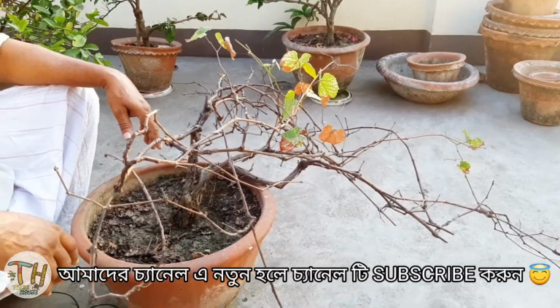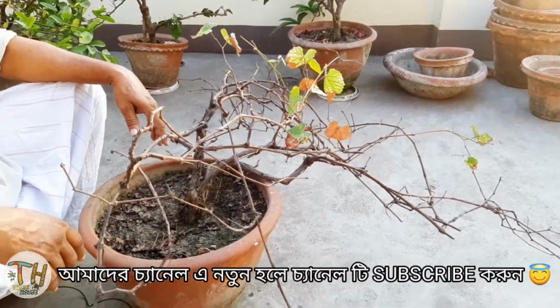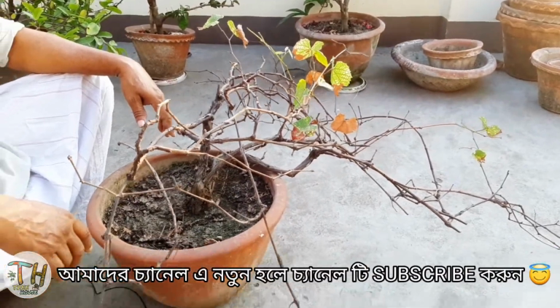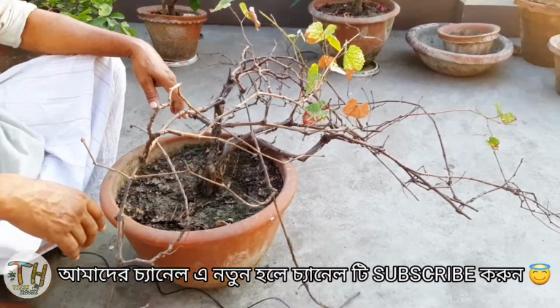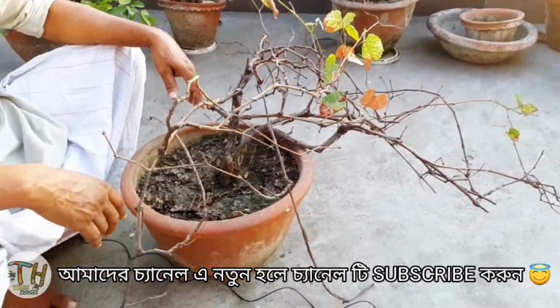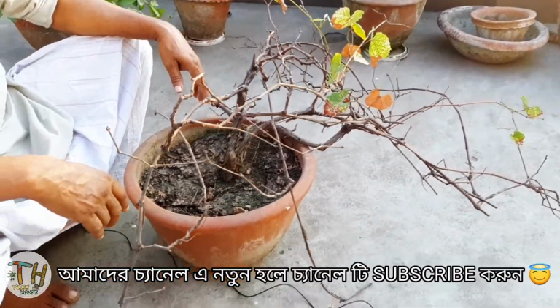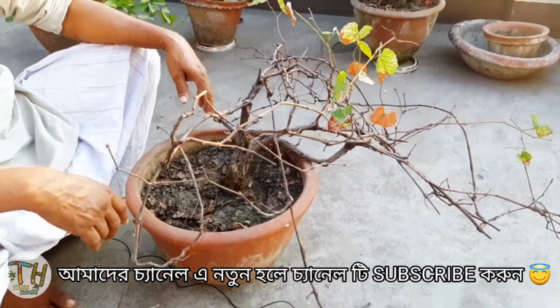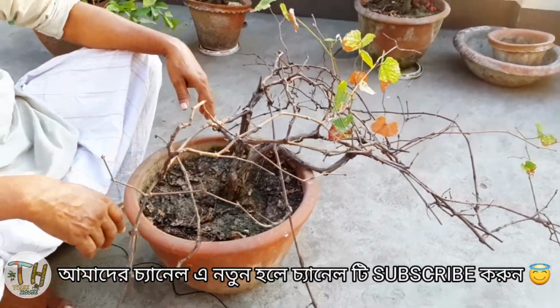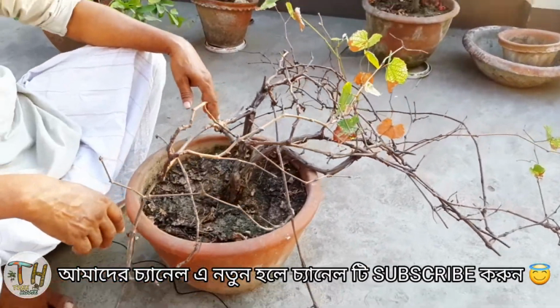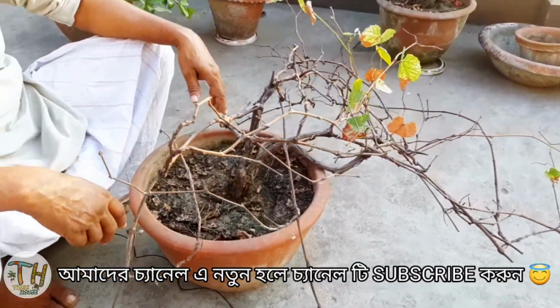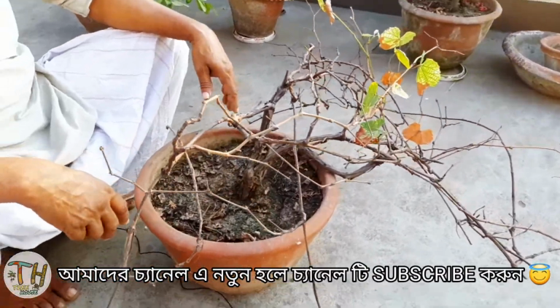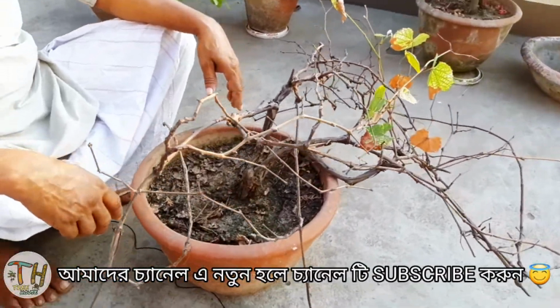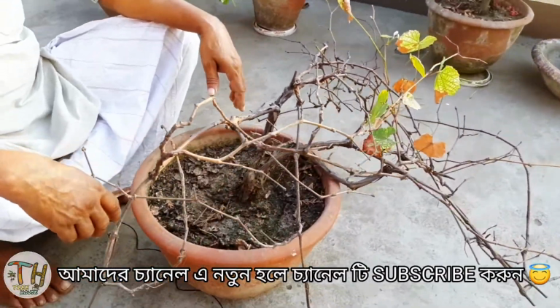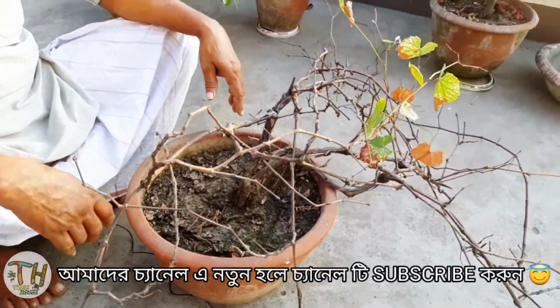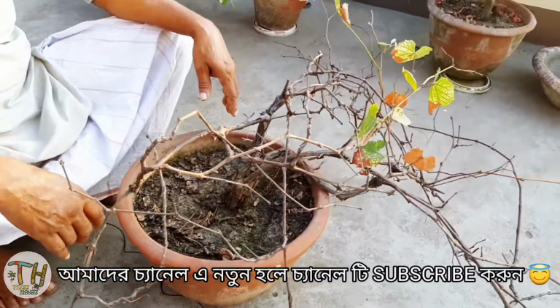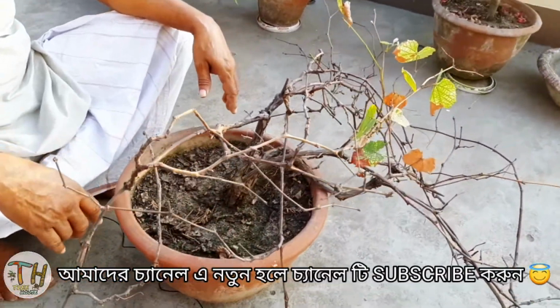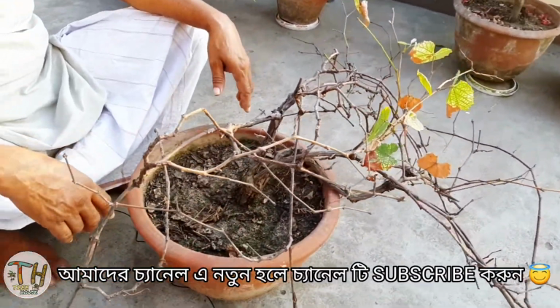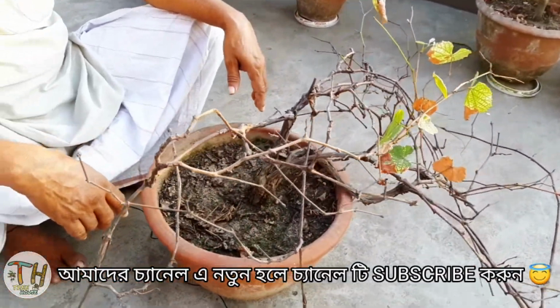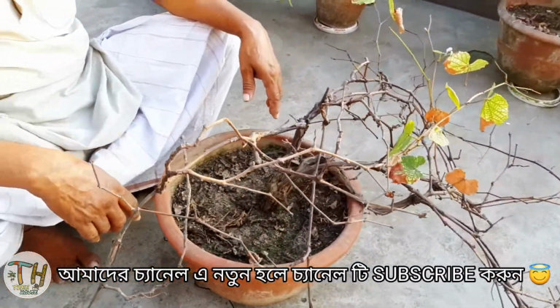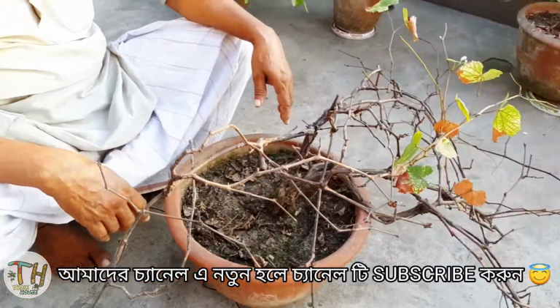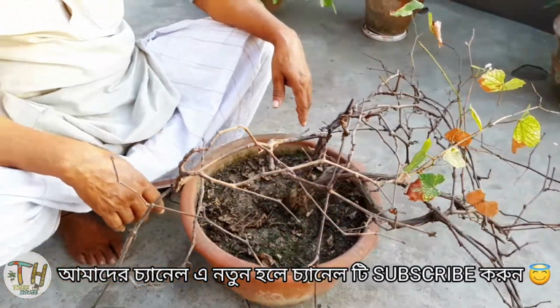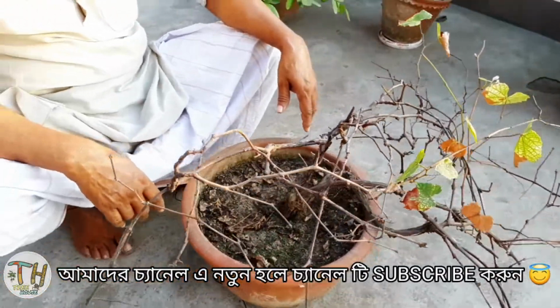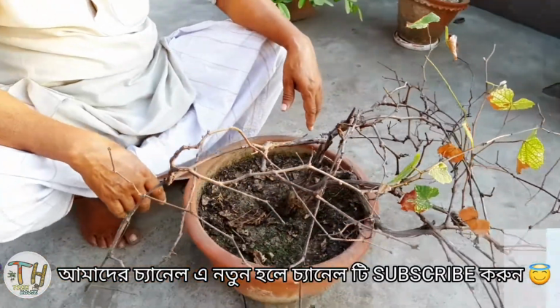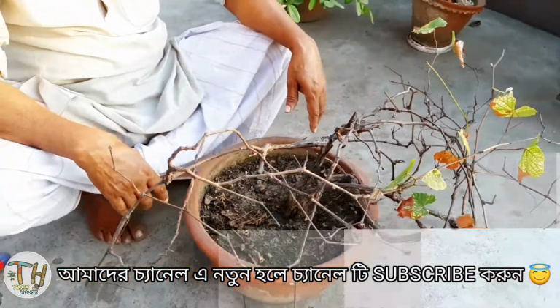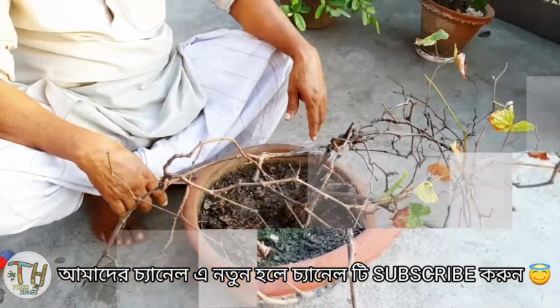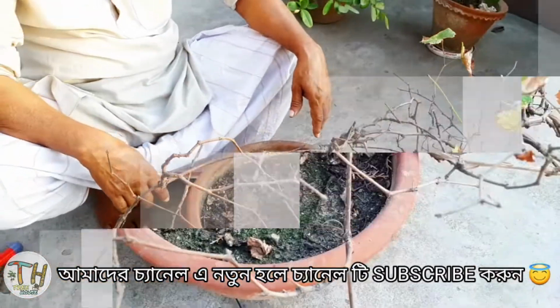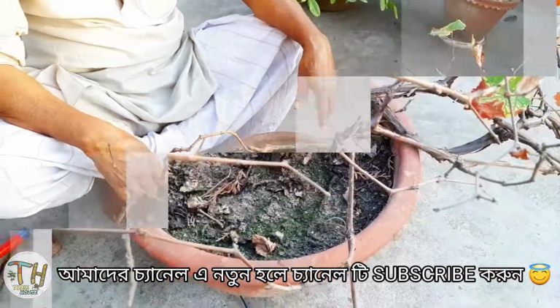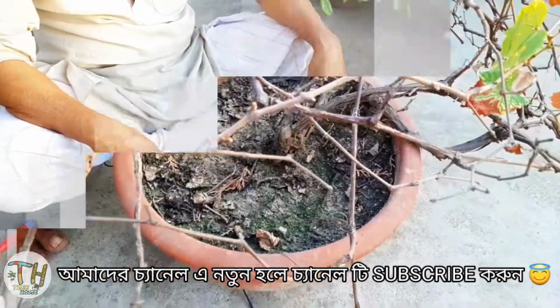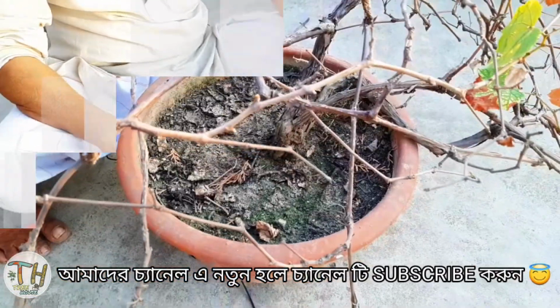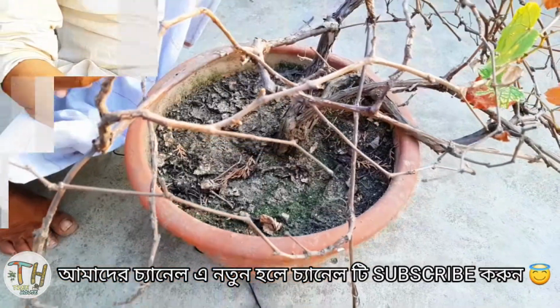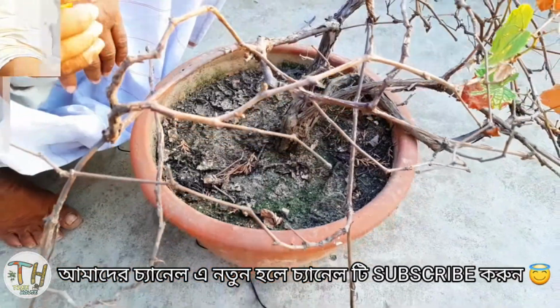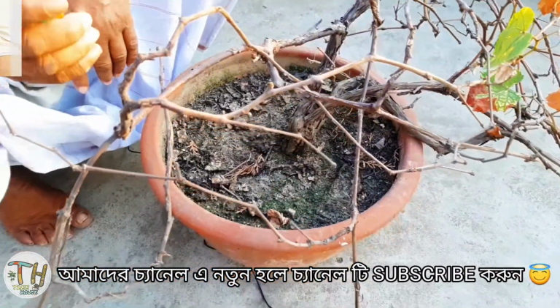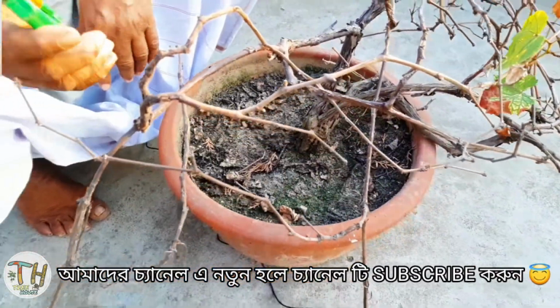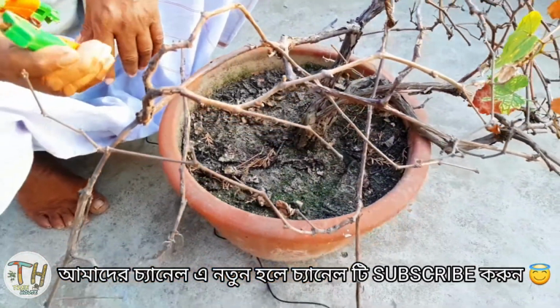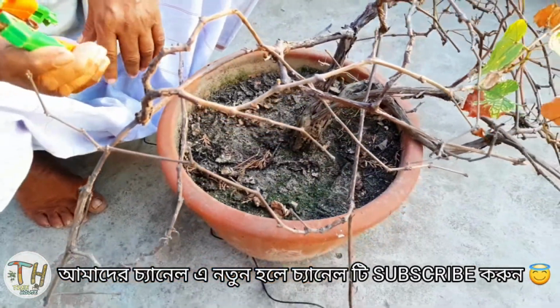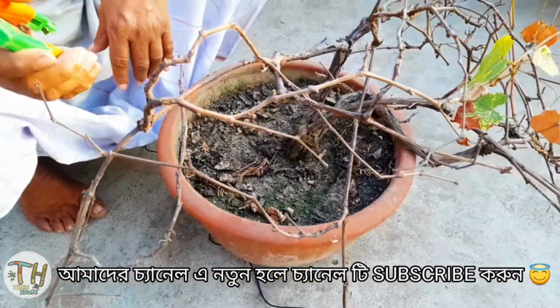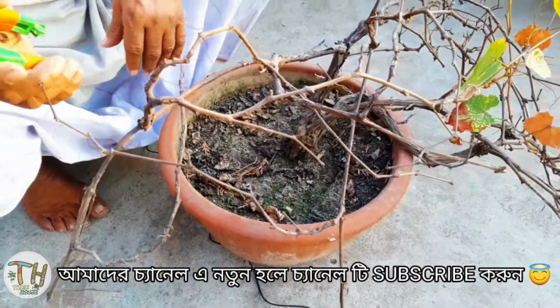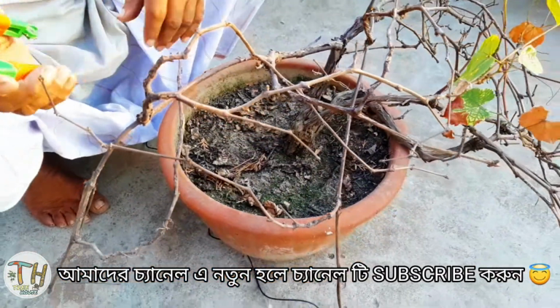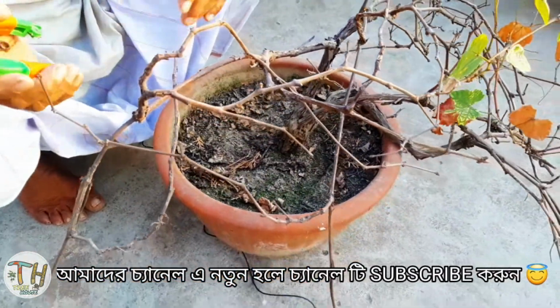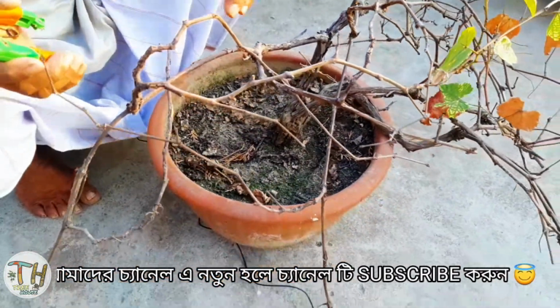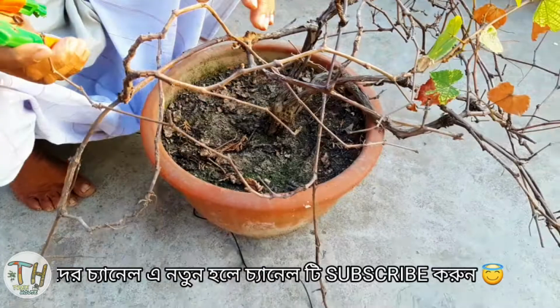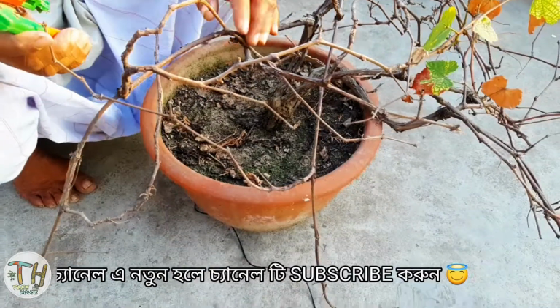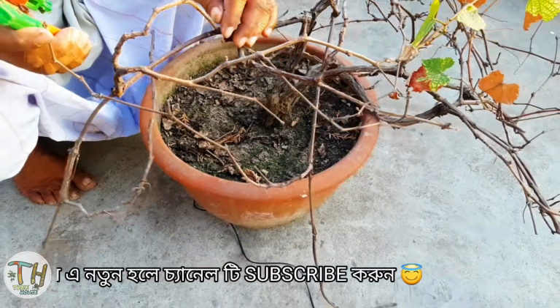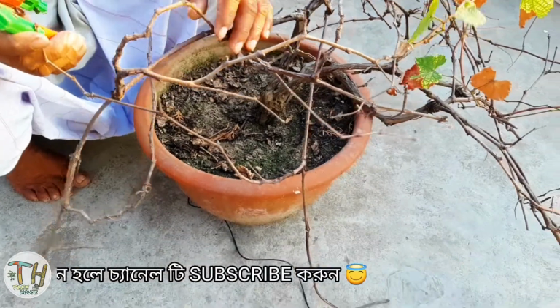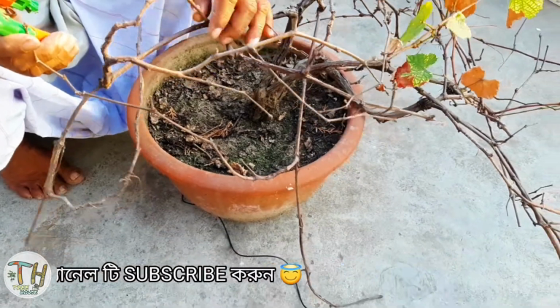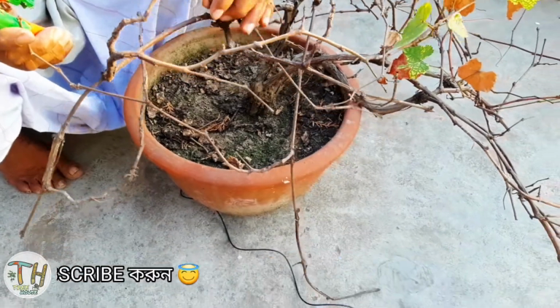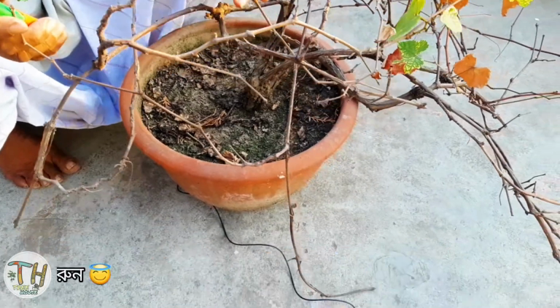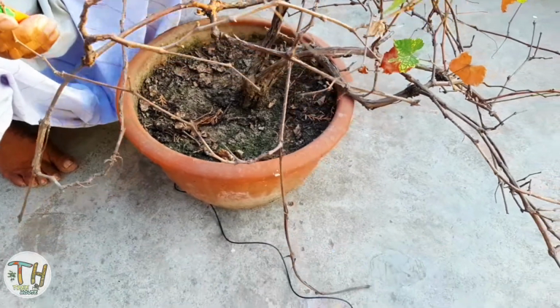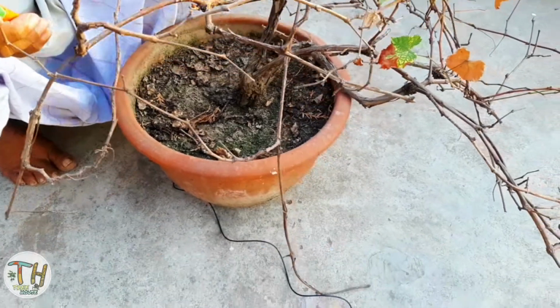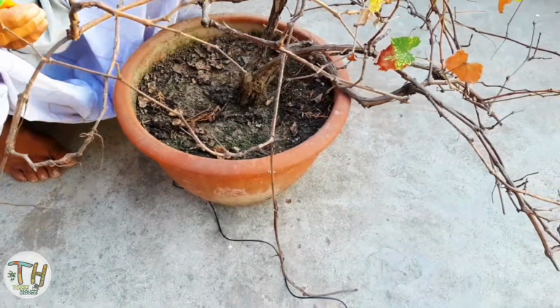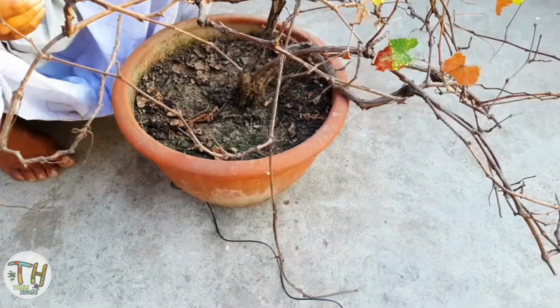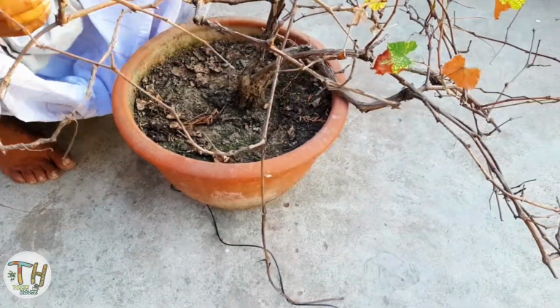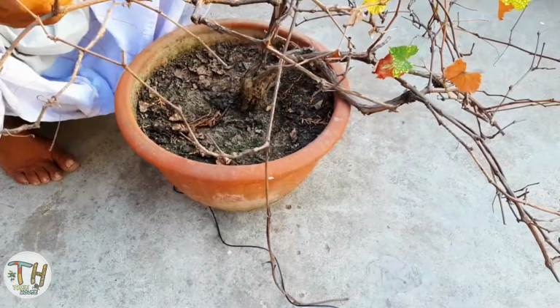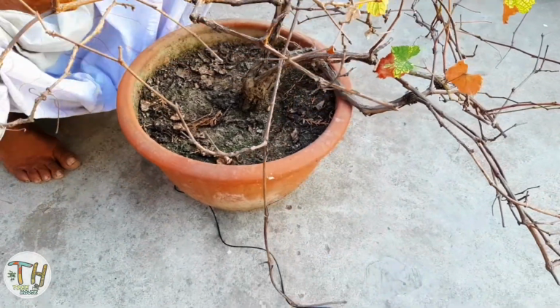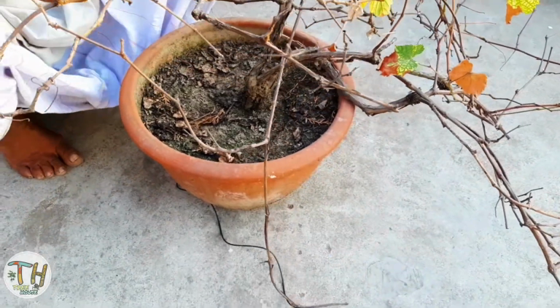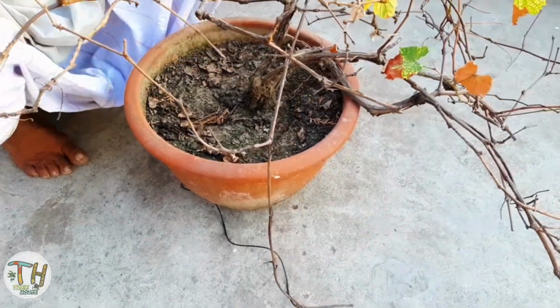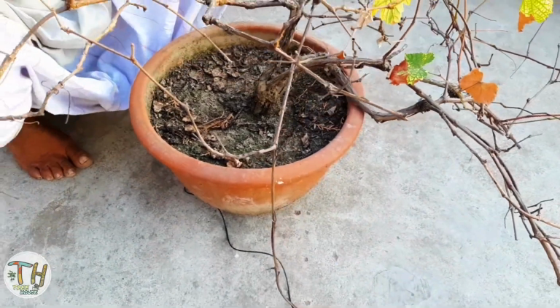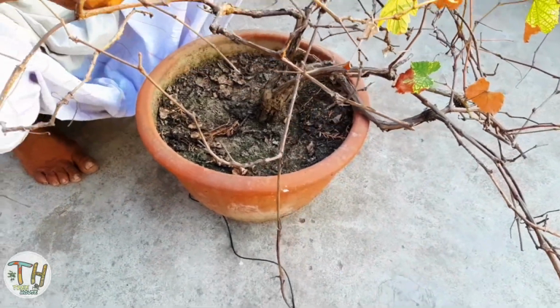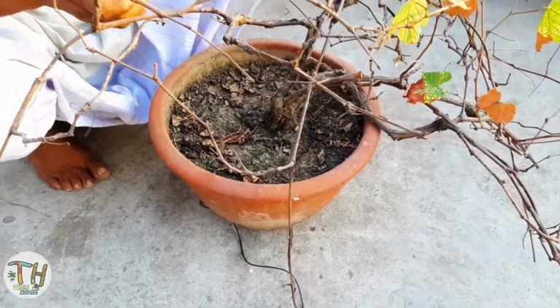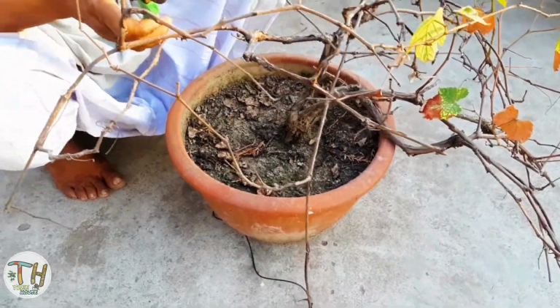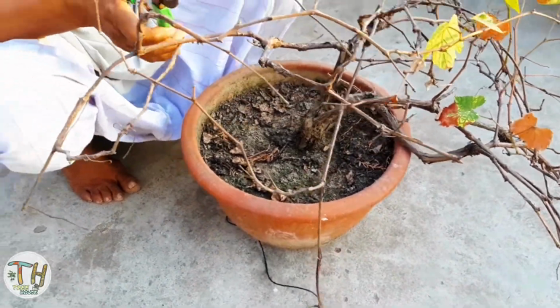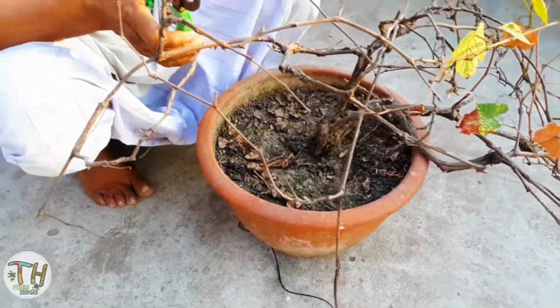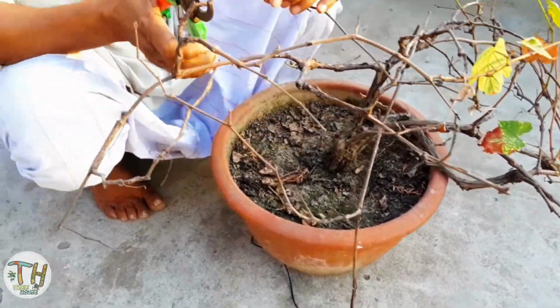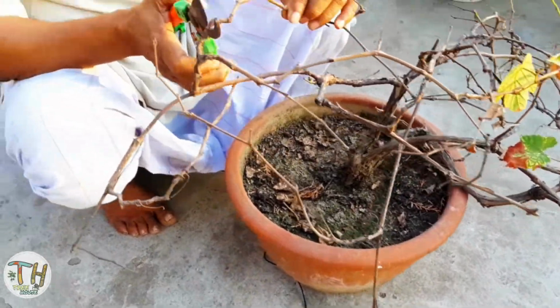So, we have to learn more about this. In the period of time, we have to get mulching.